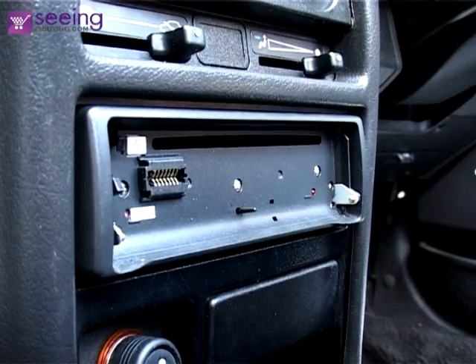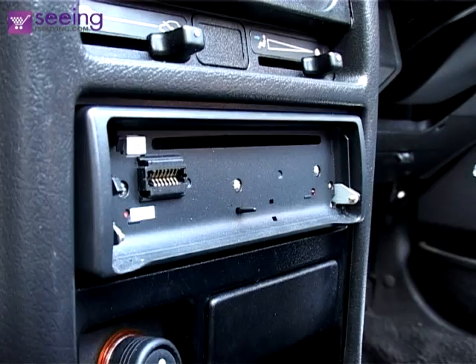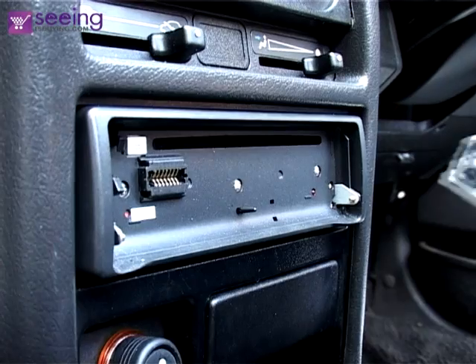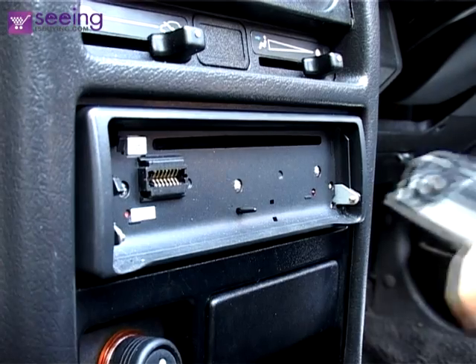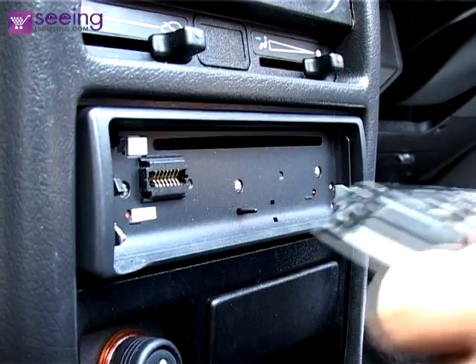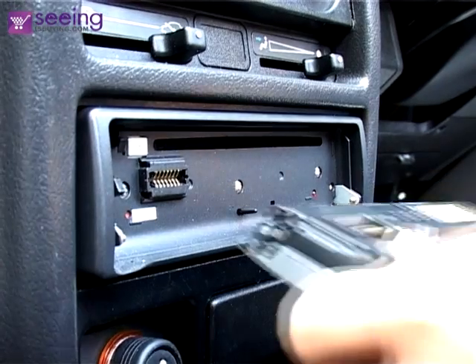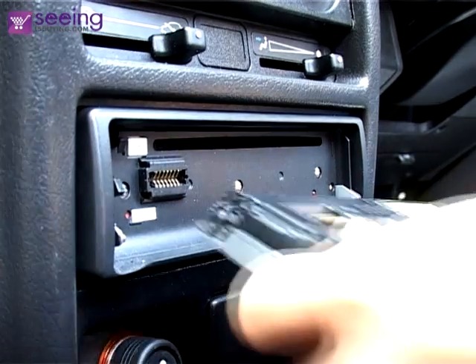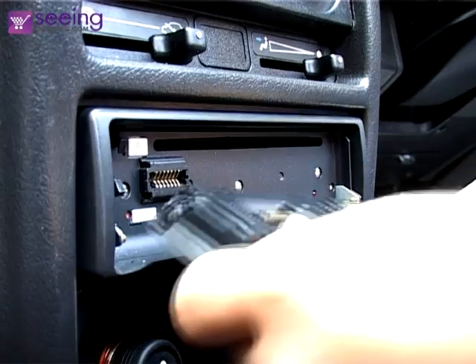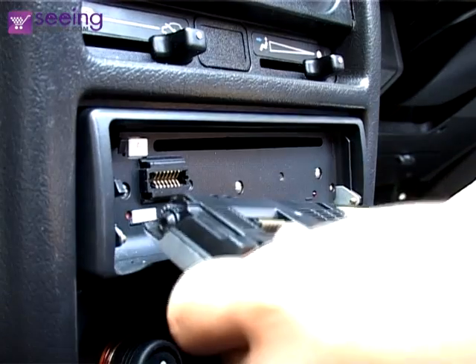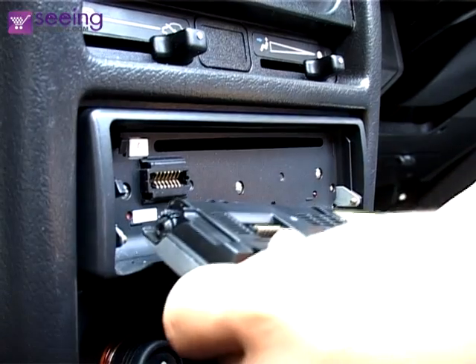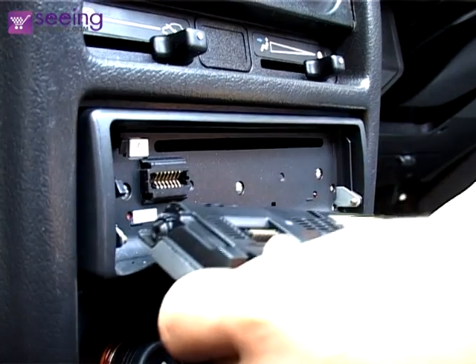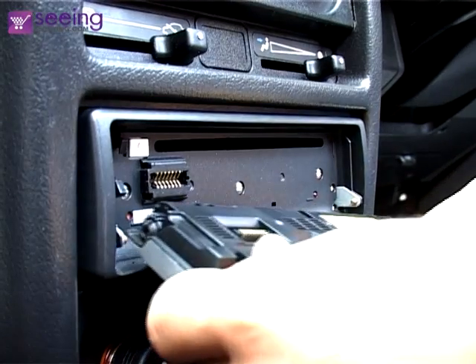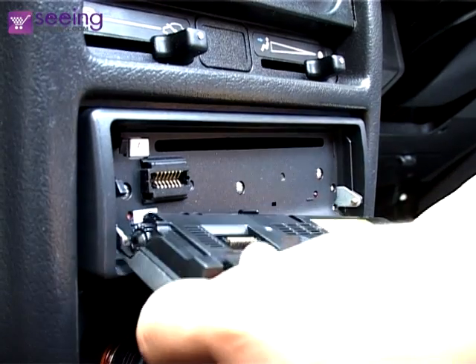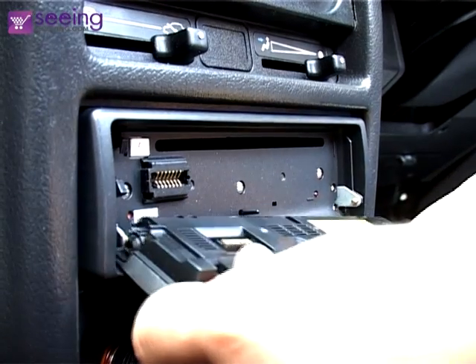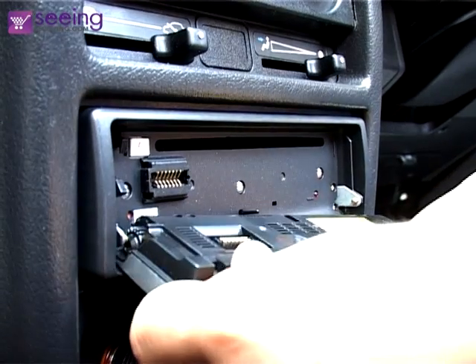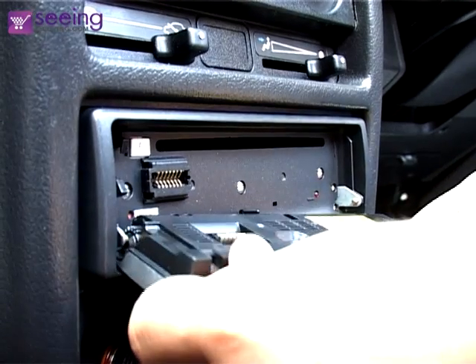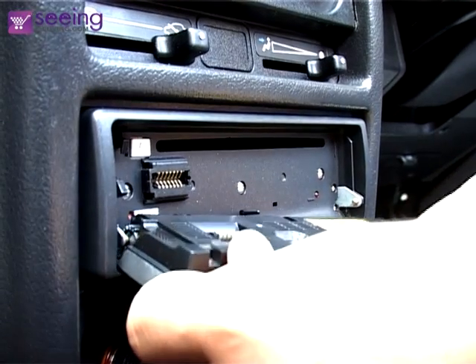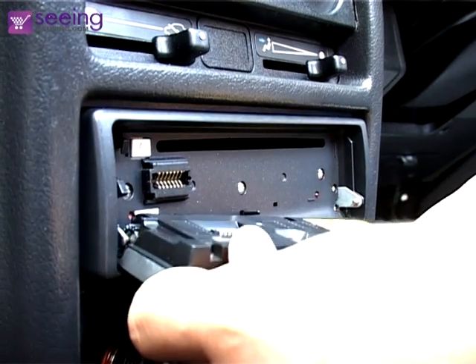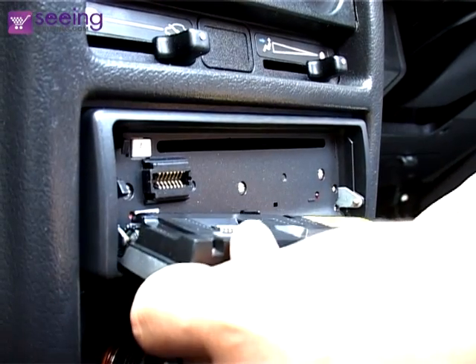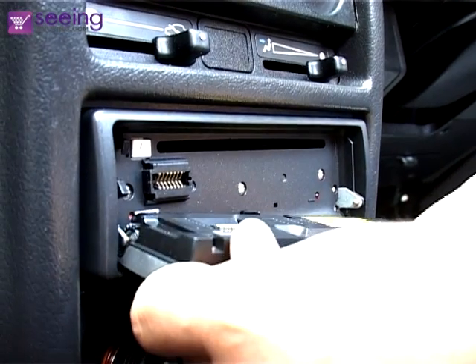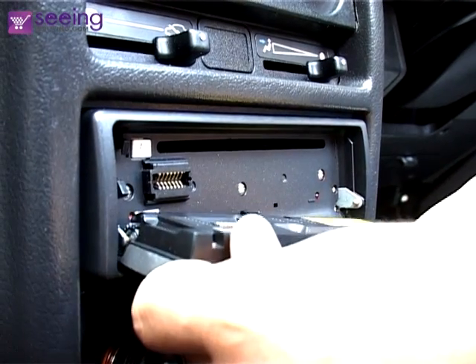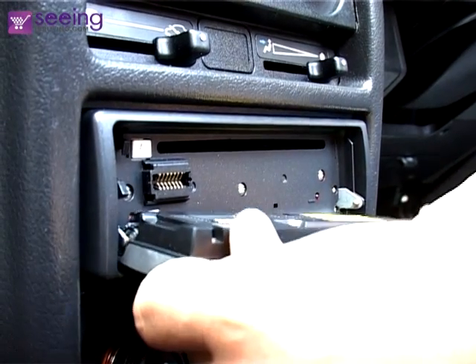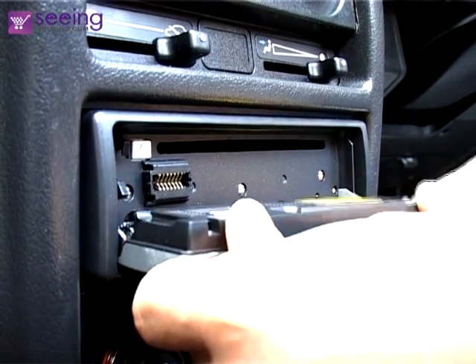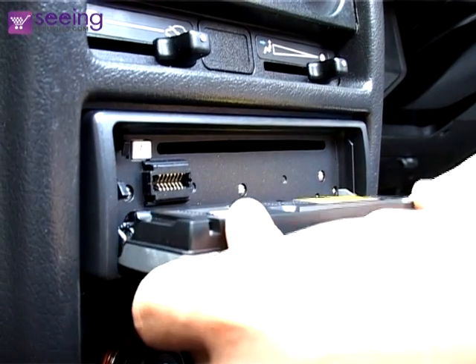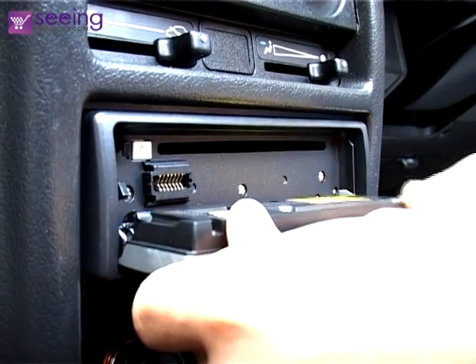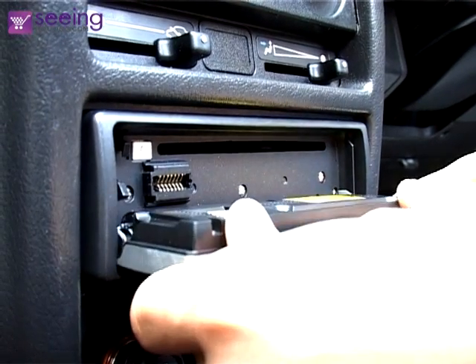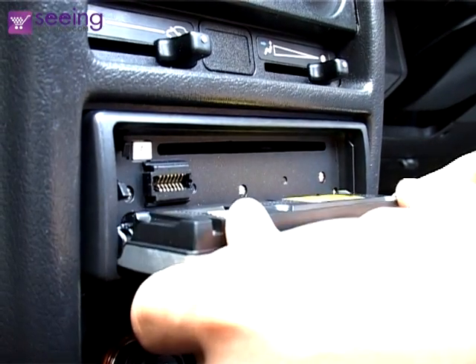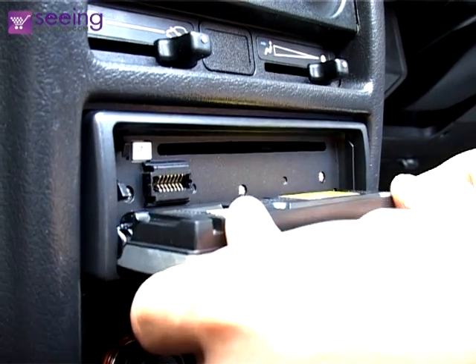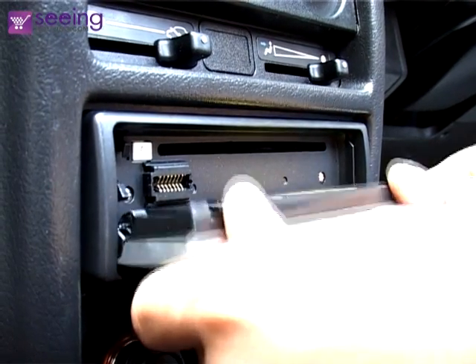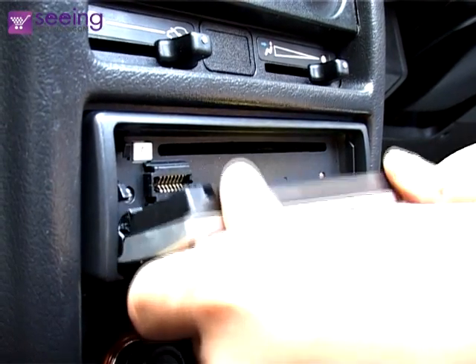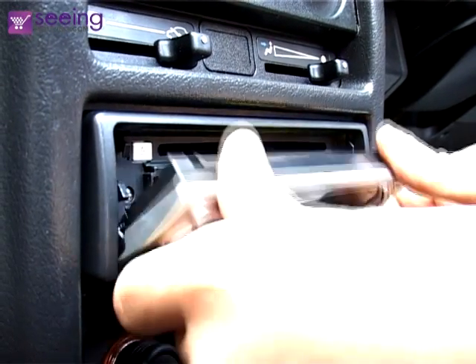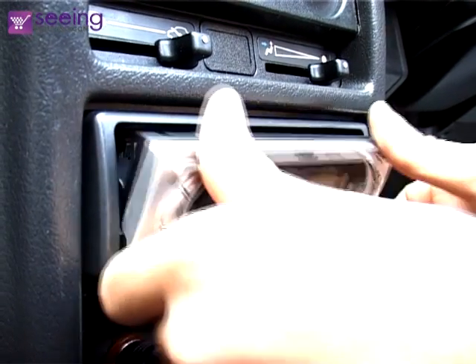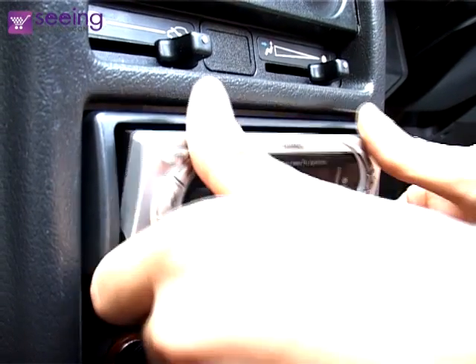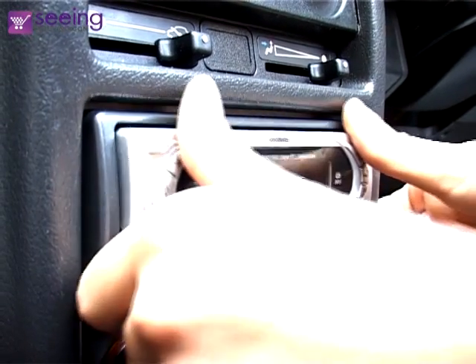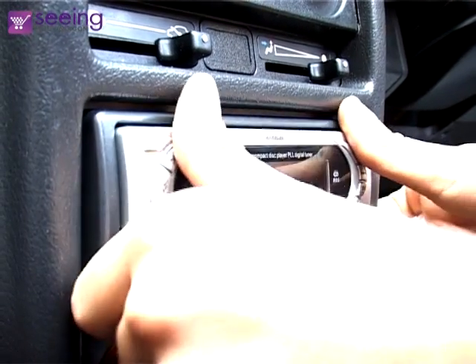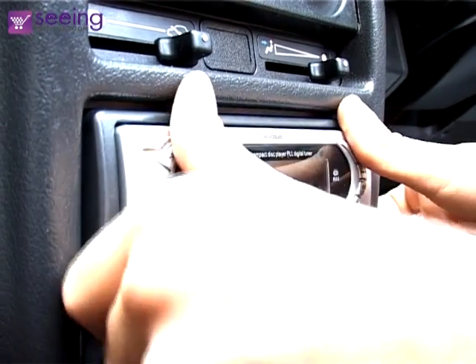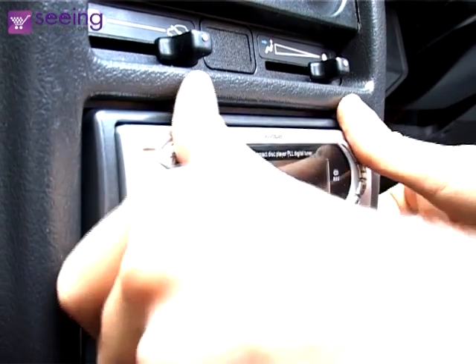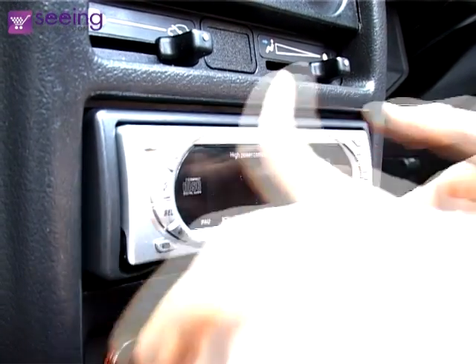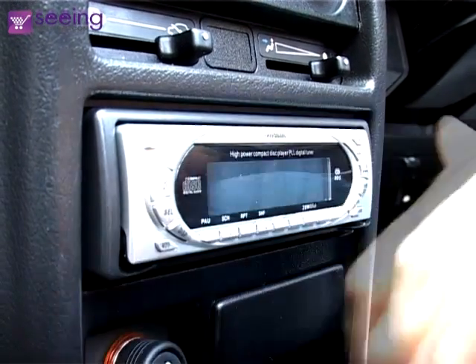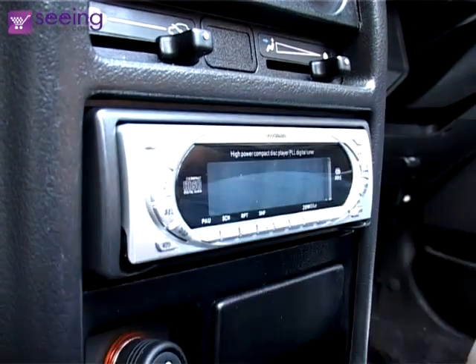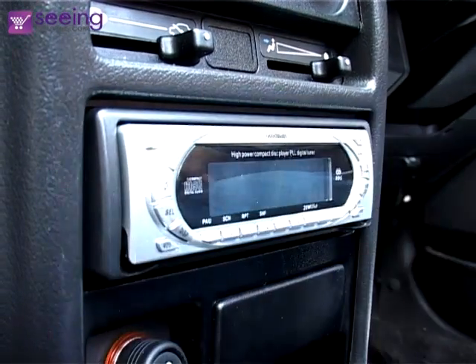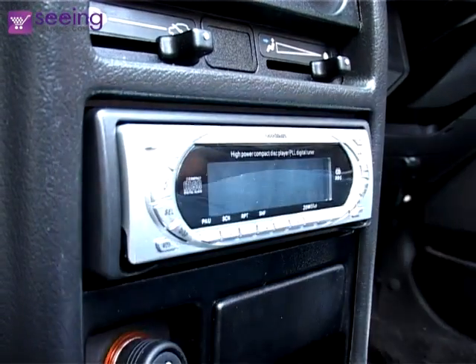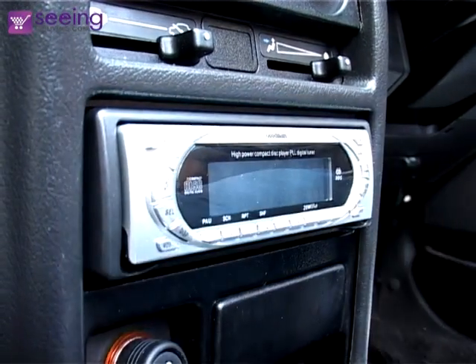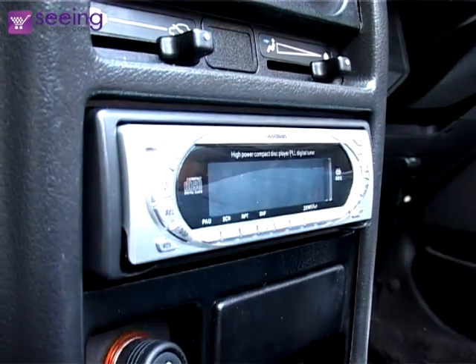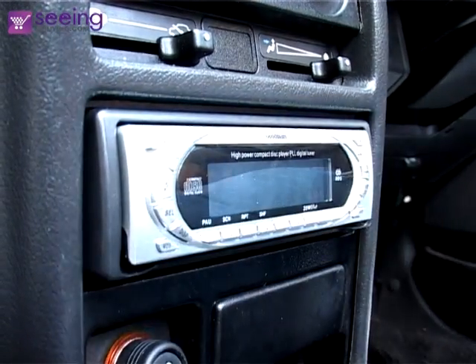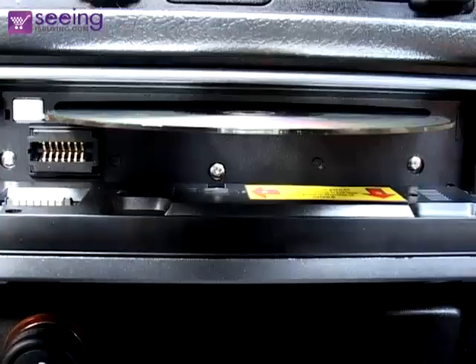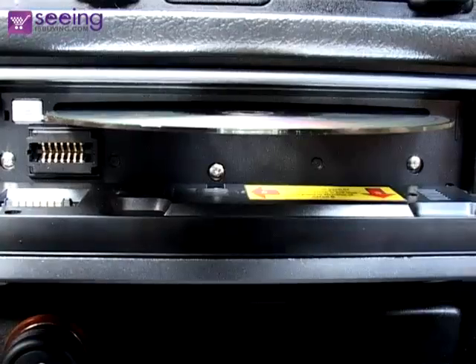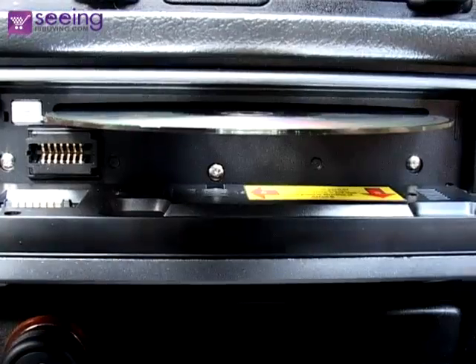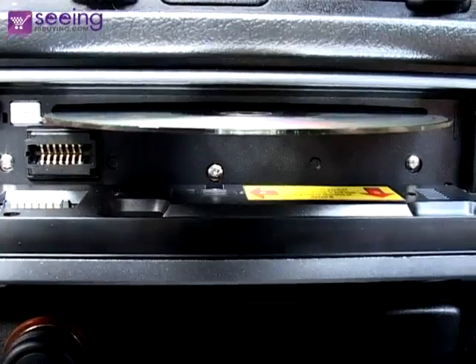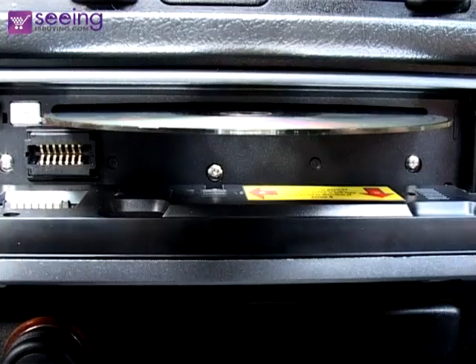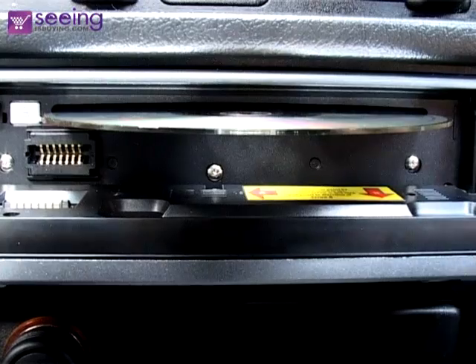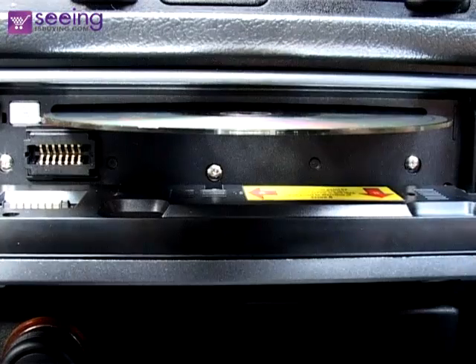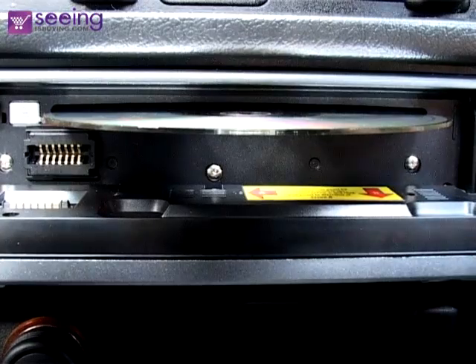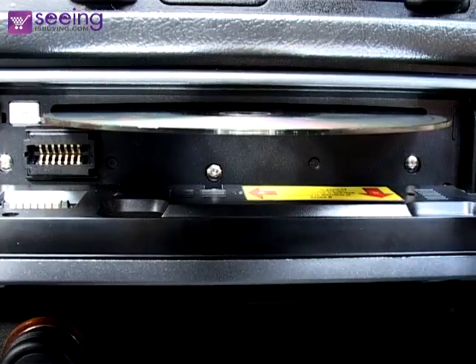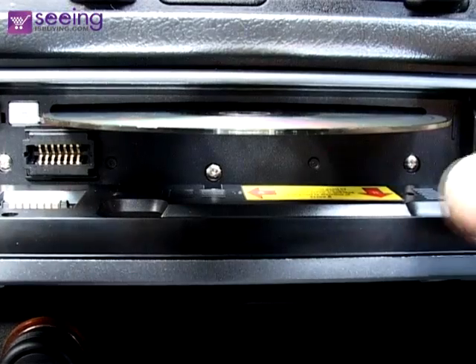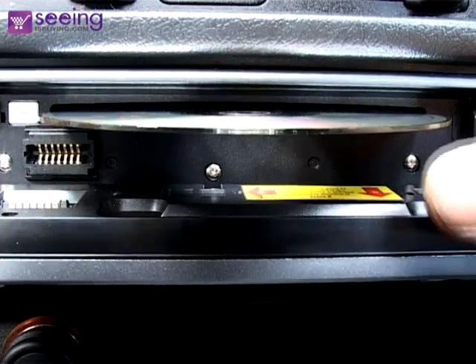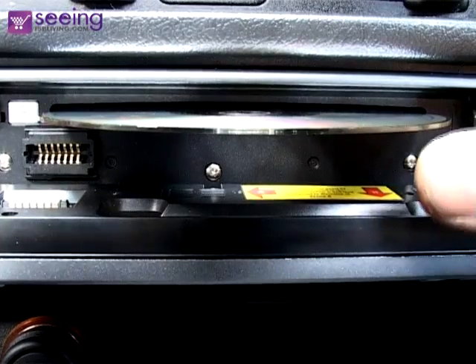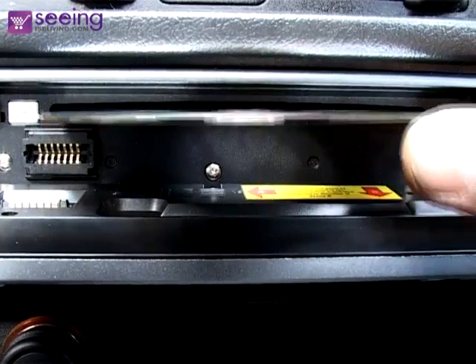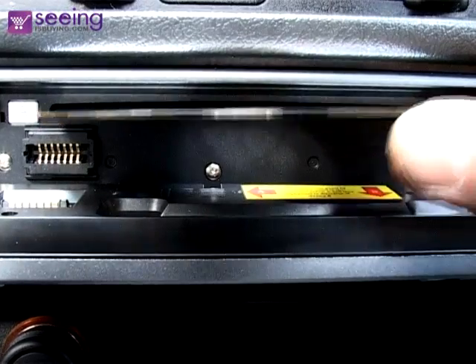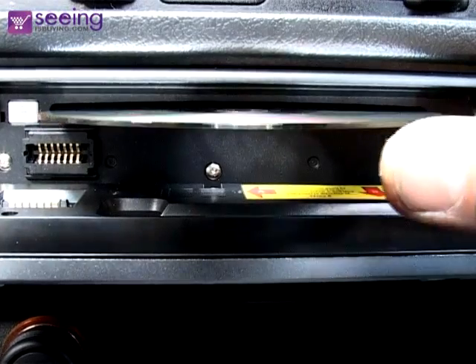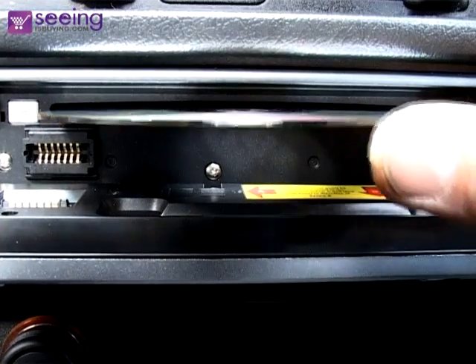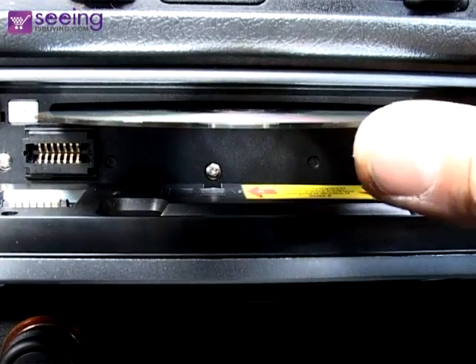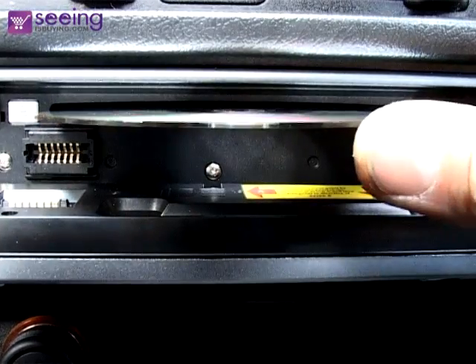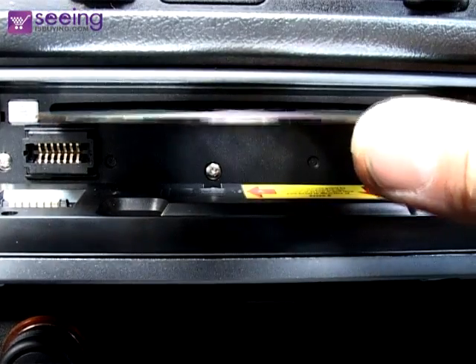Attach the fascia like this. To play a CD, lower the fascia and insert like this.